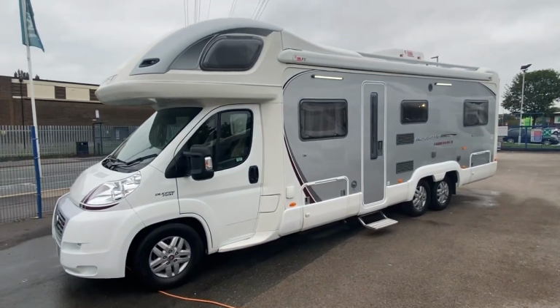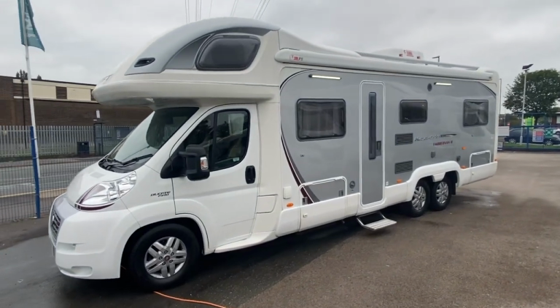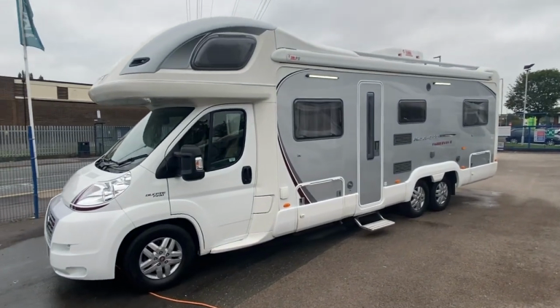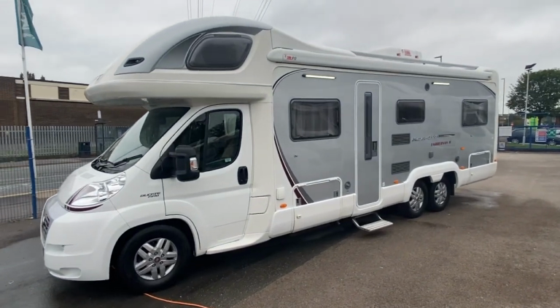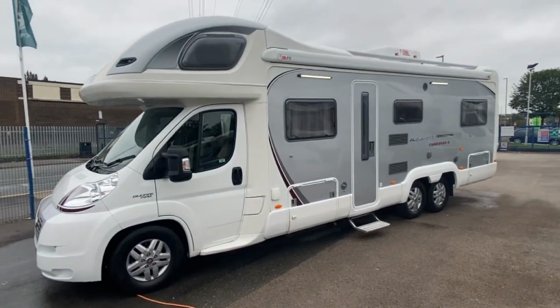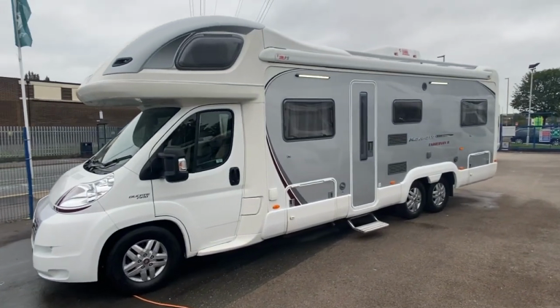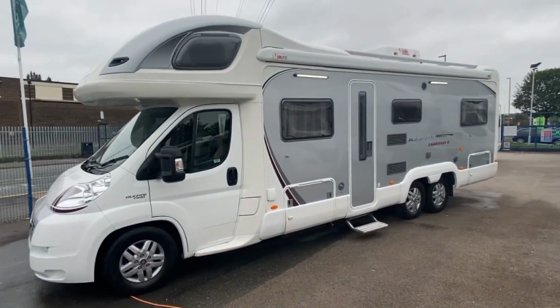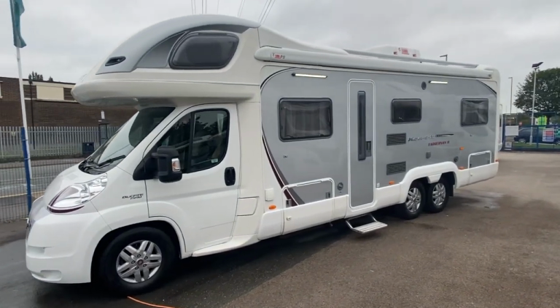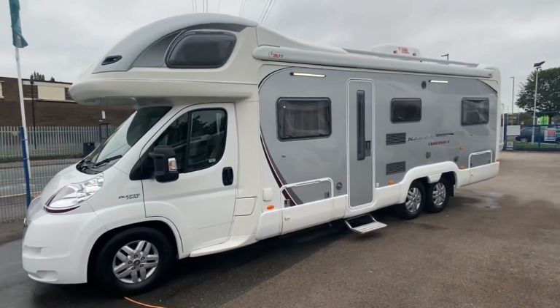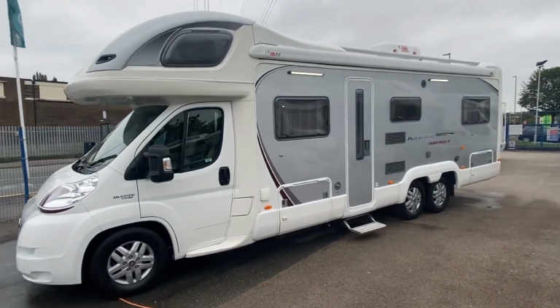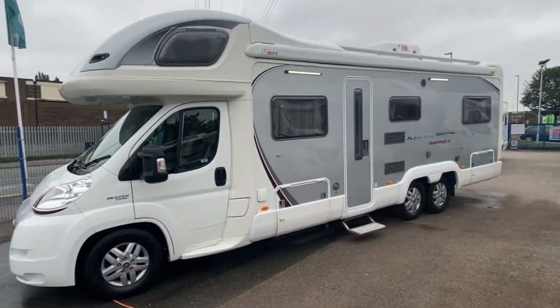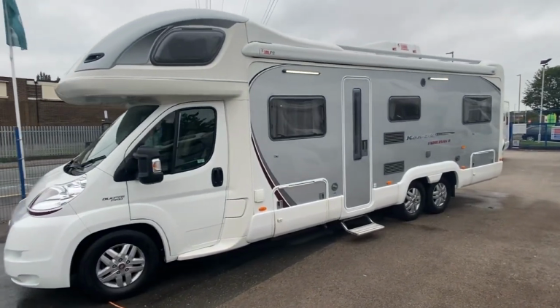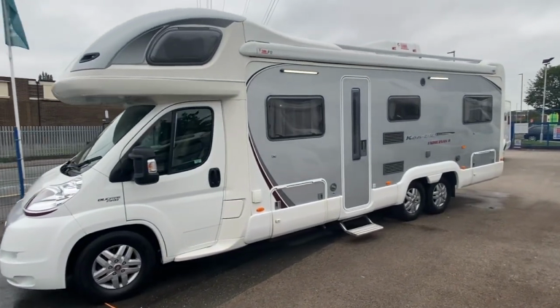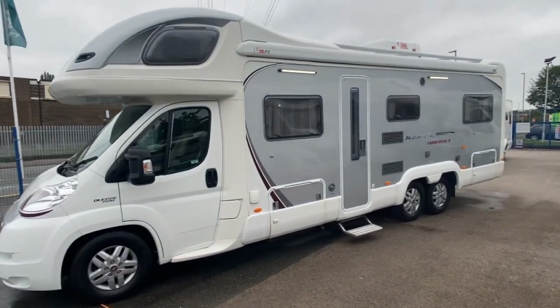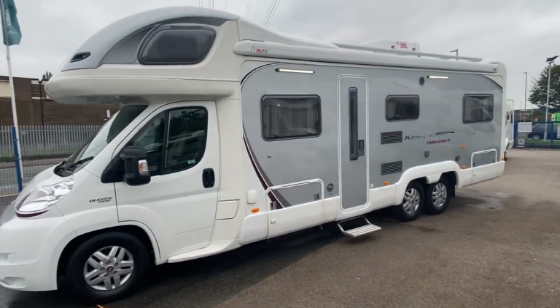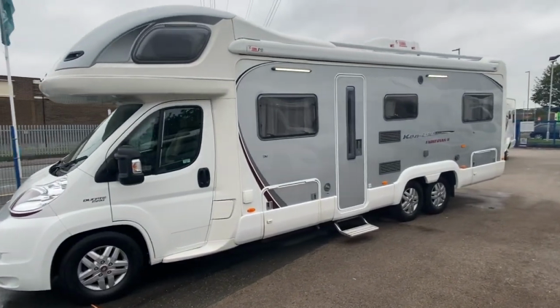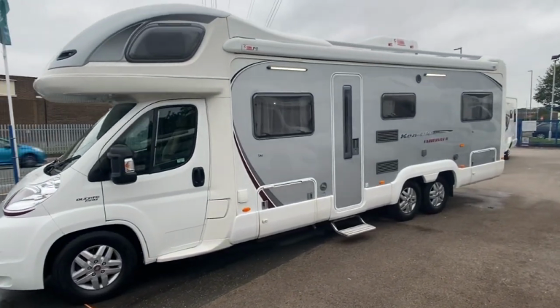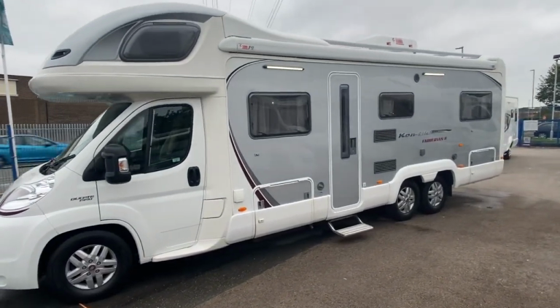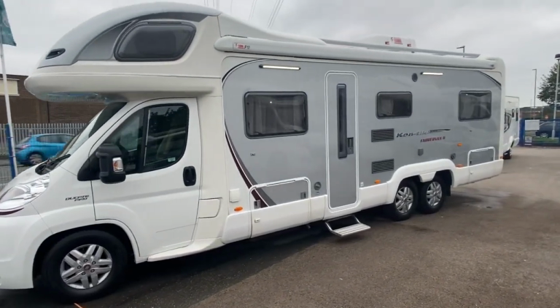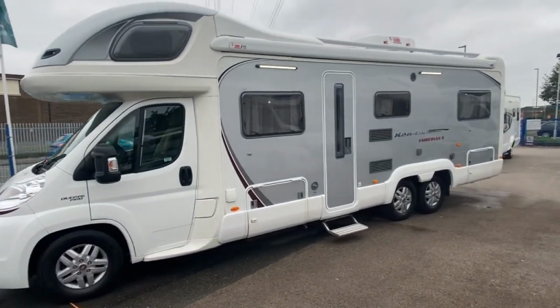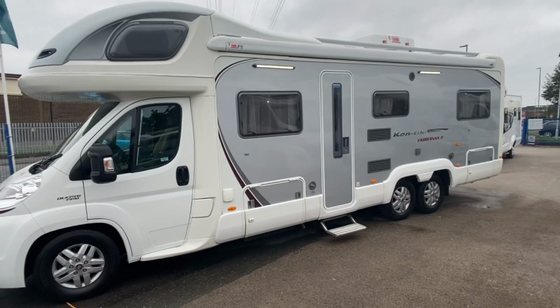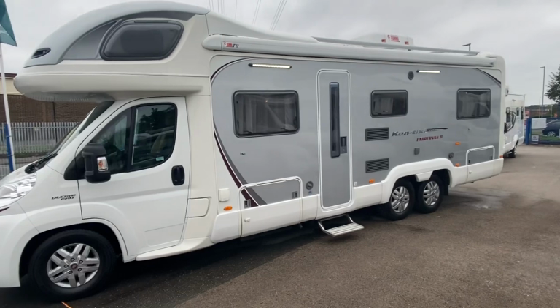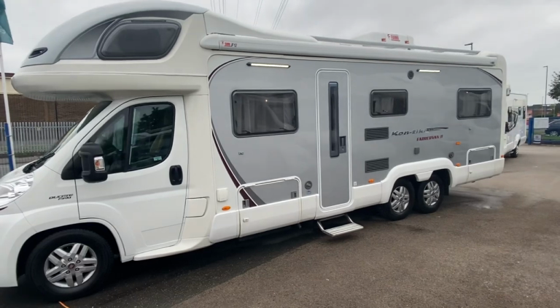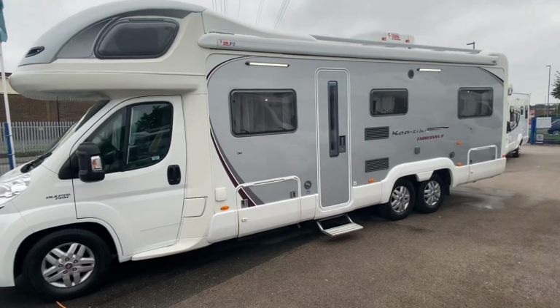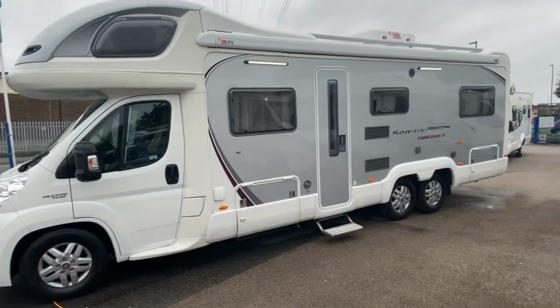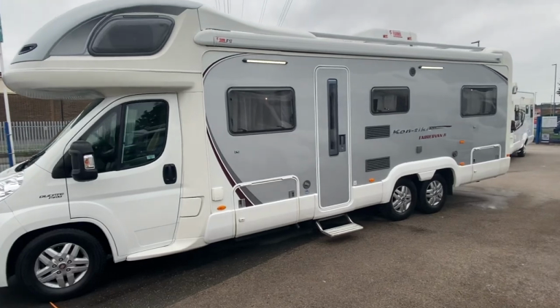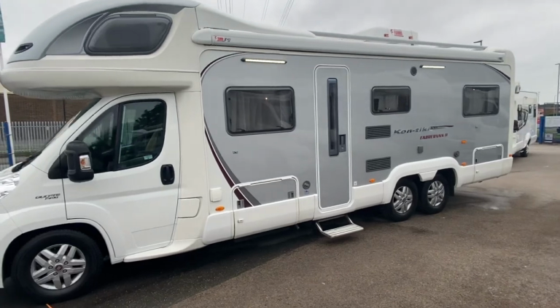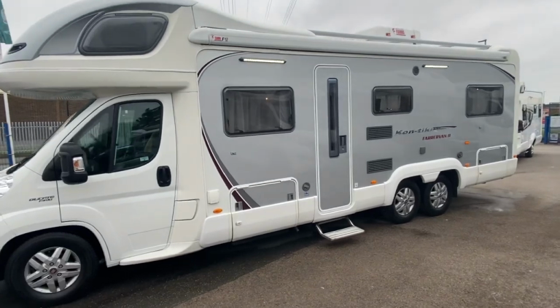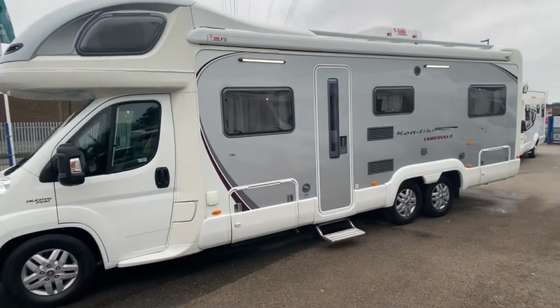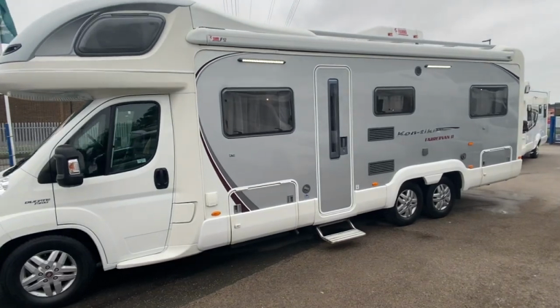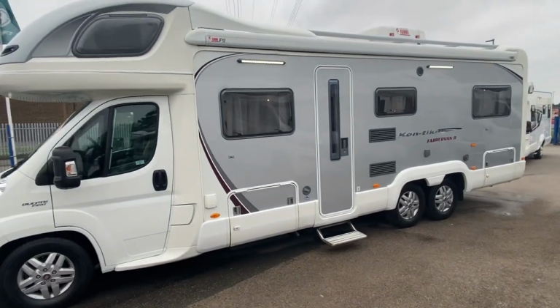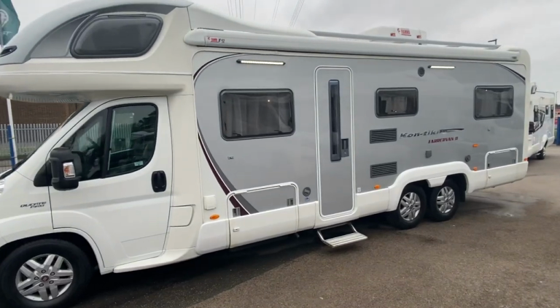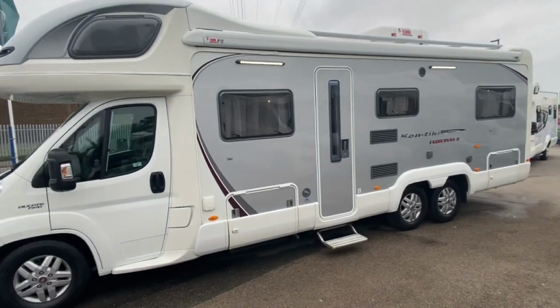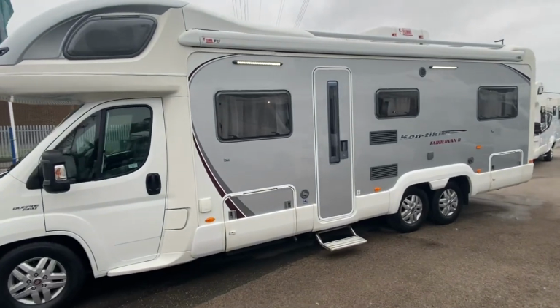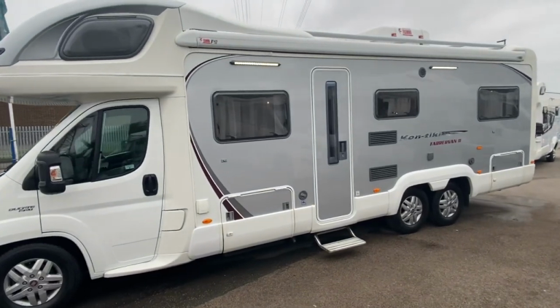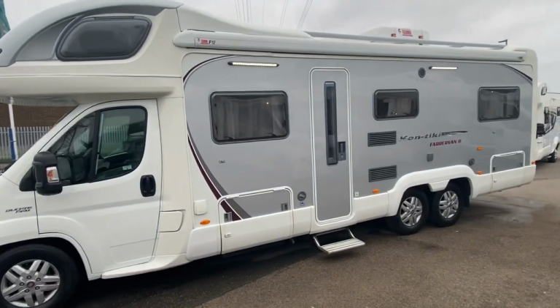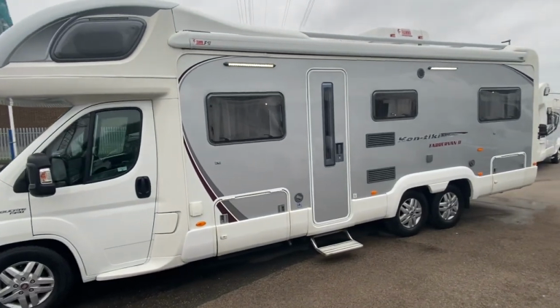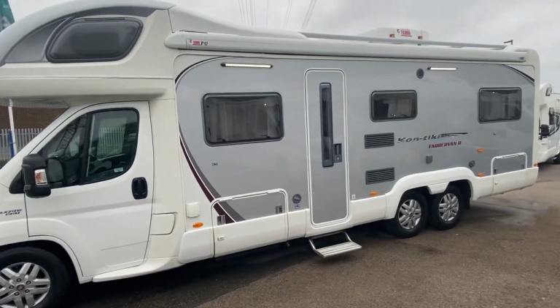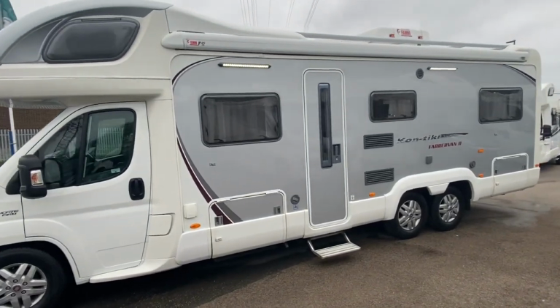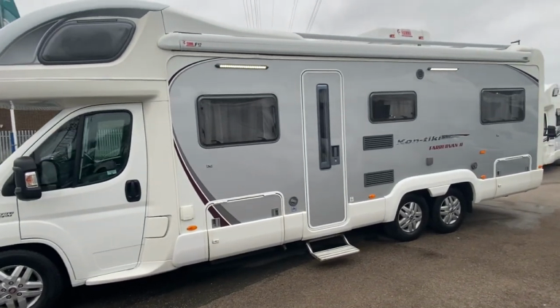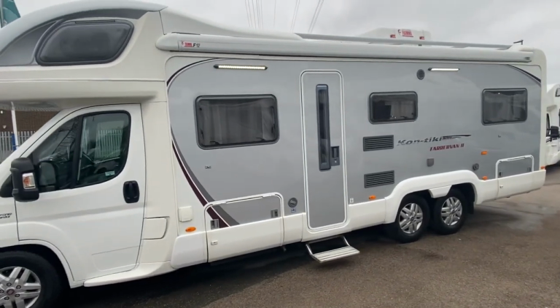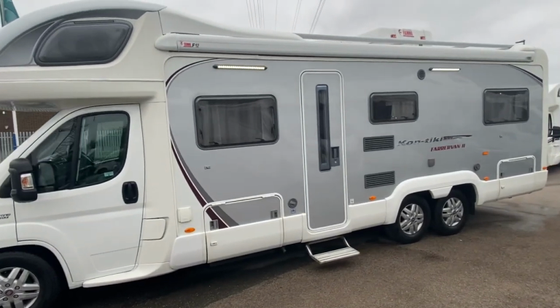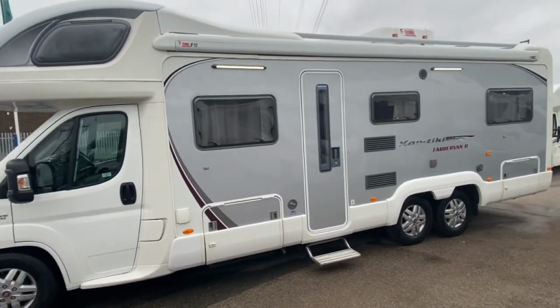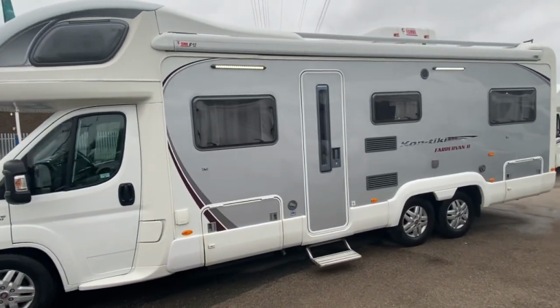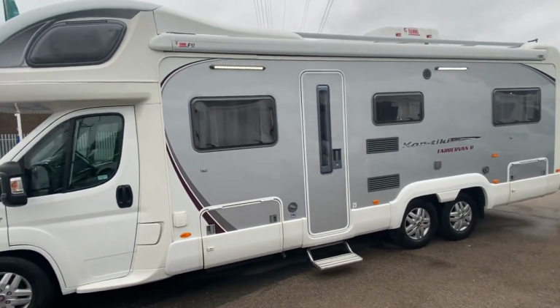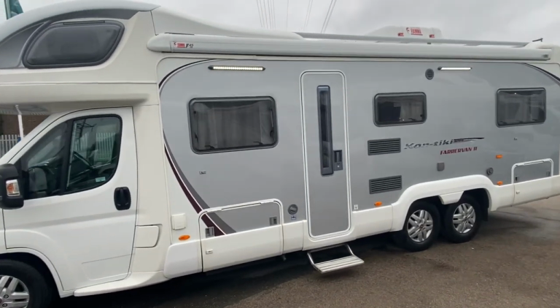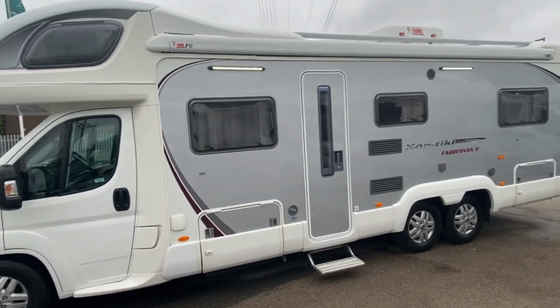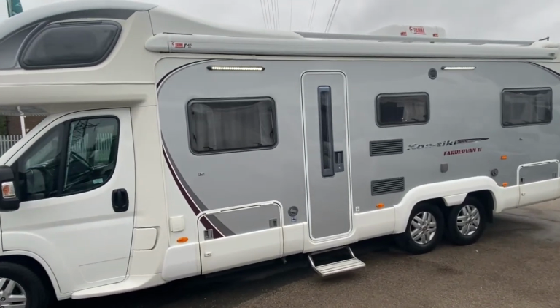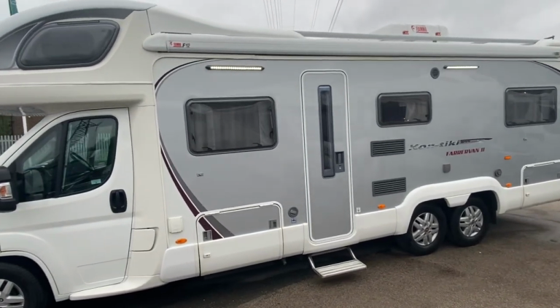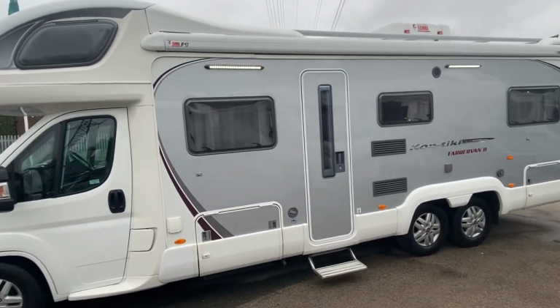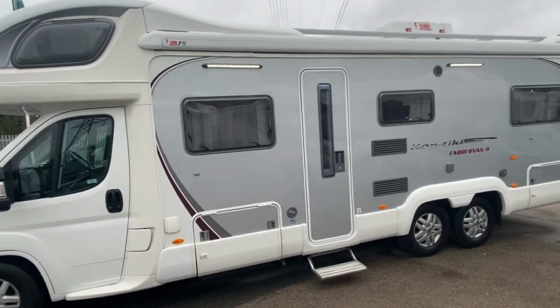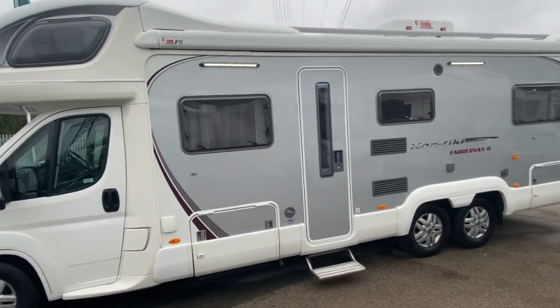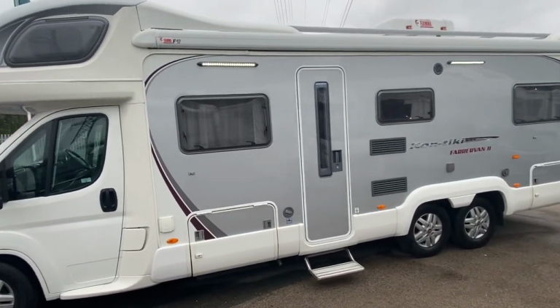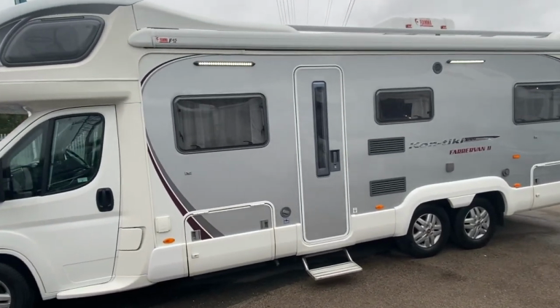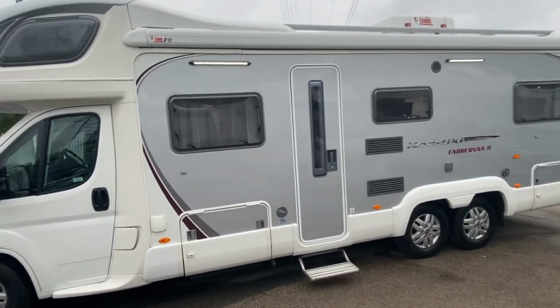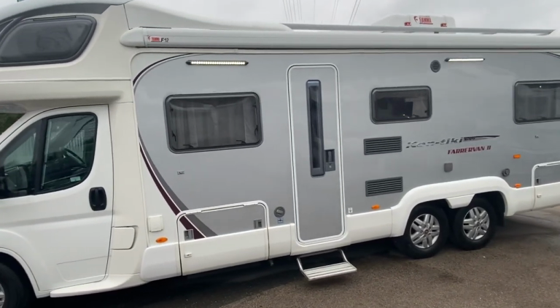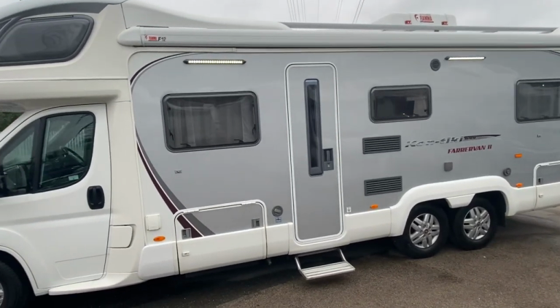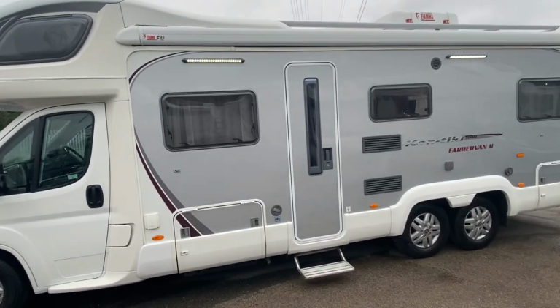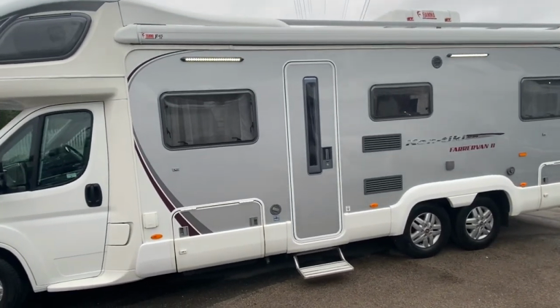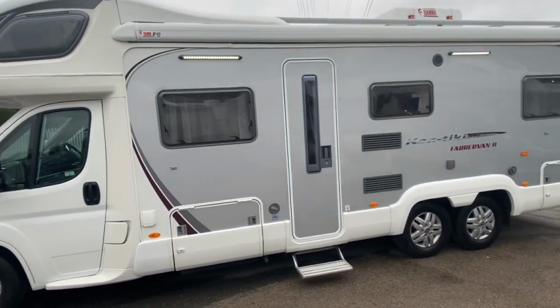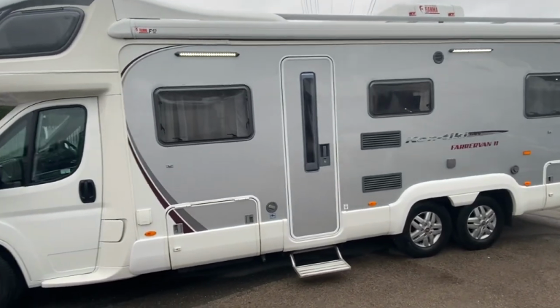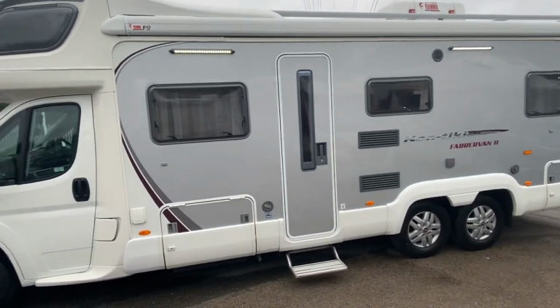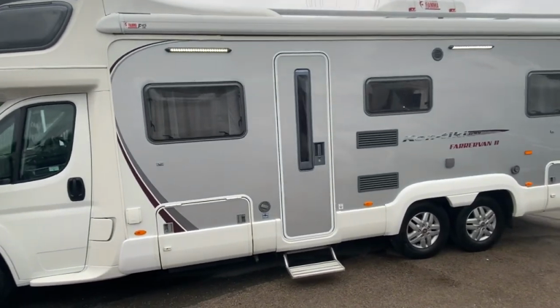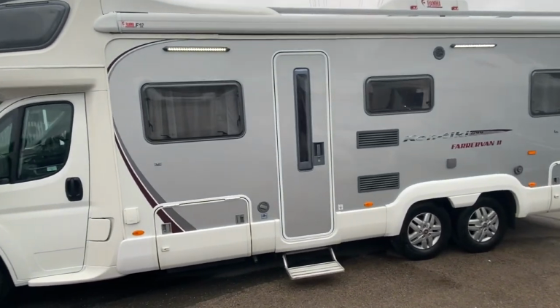Some people get excited about new cars, new clothes, new watches. I get excited about new motorhomes.